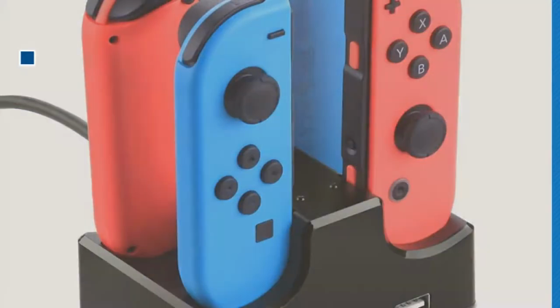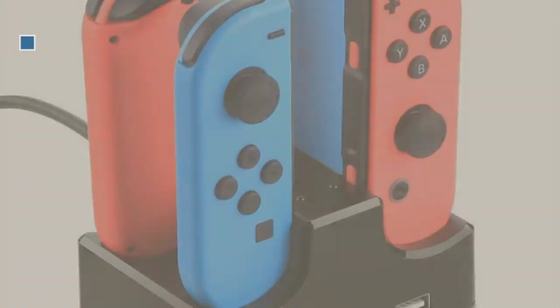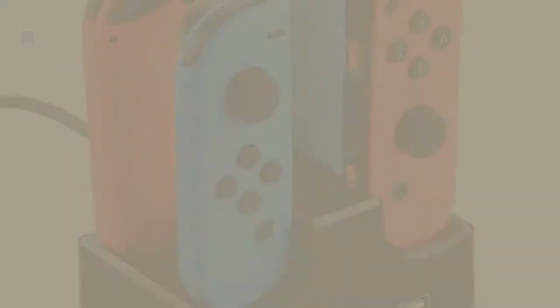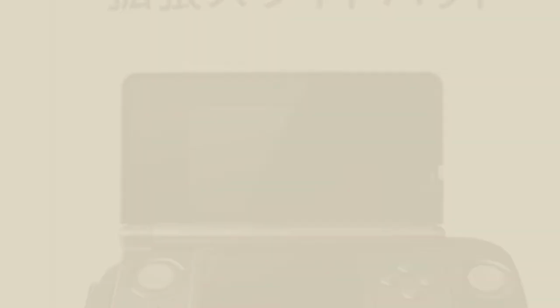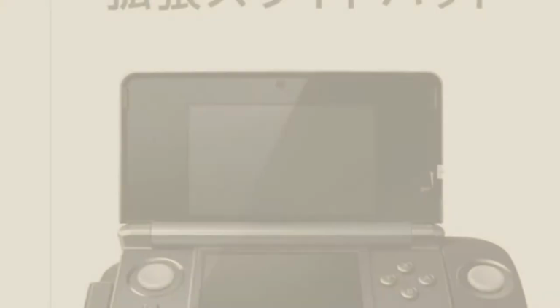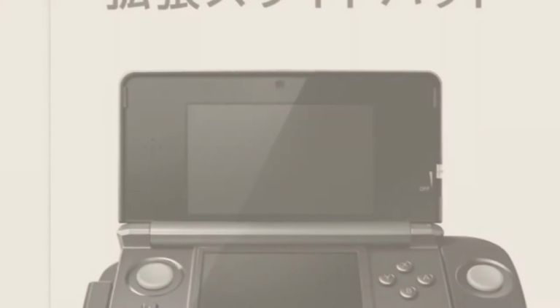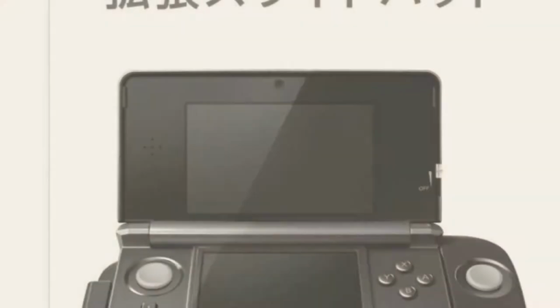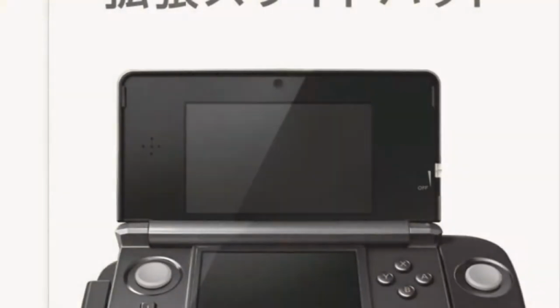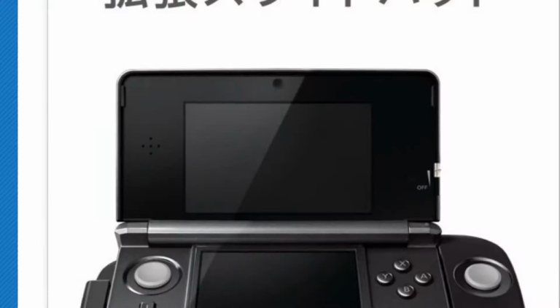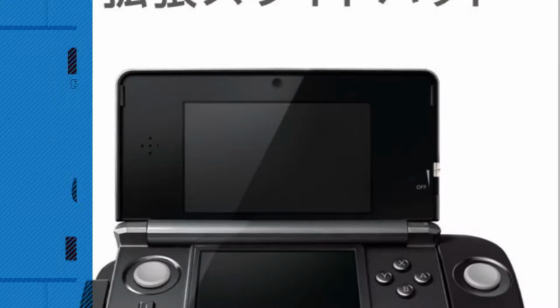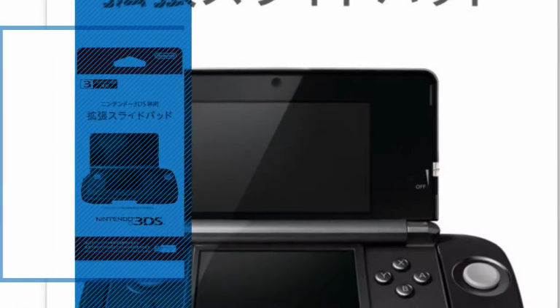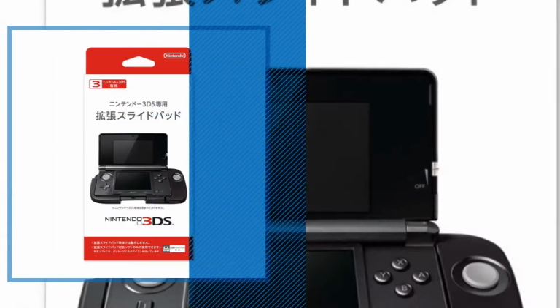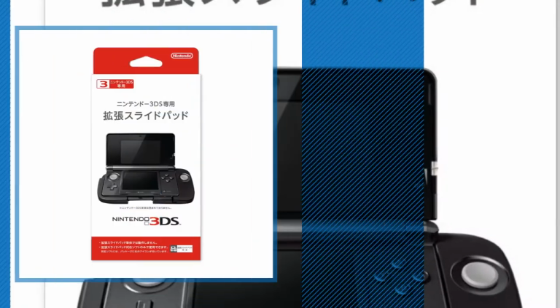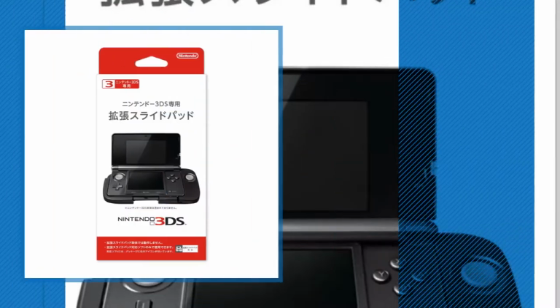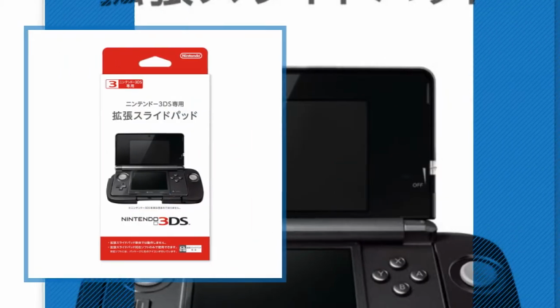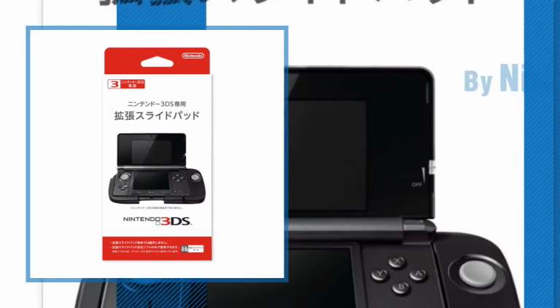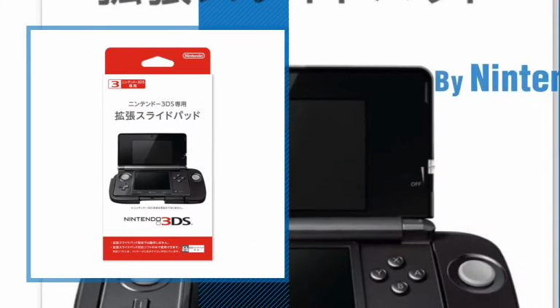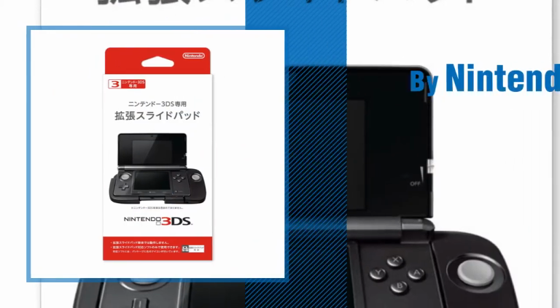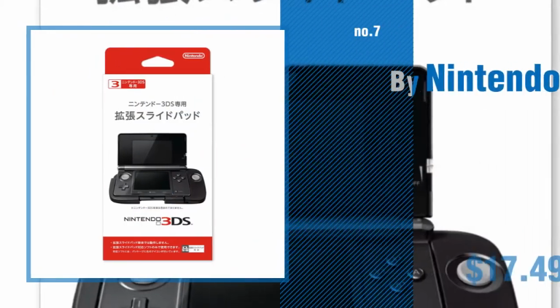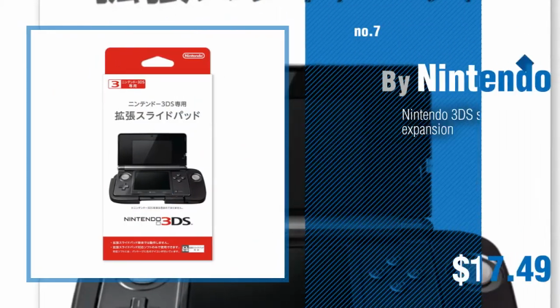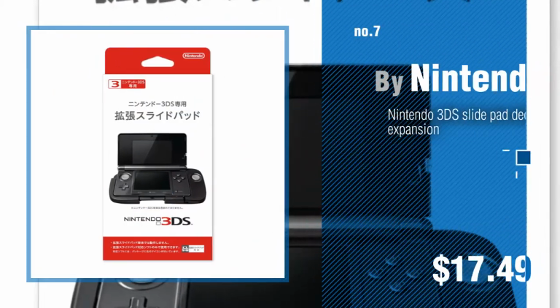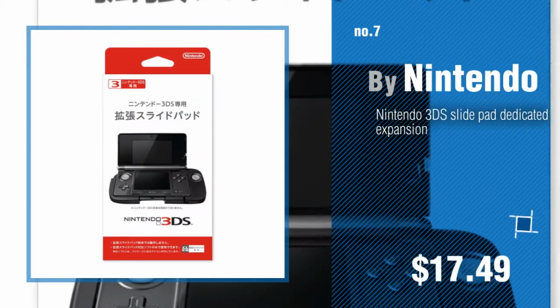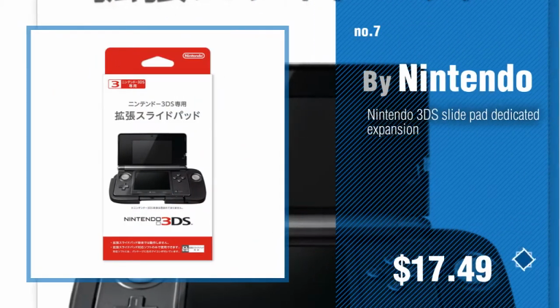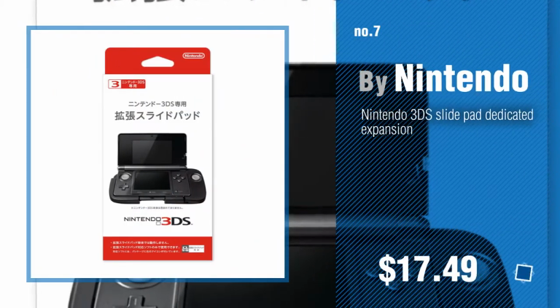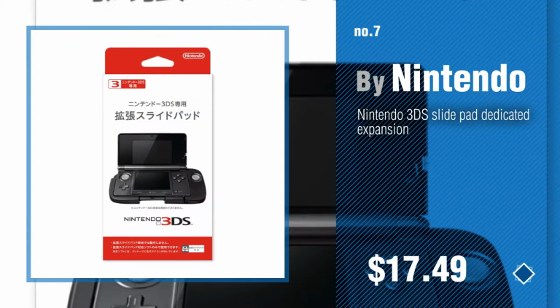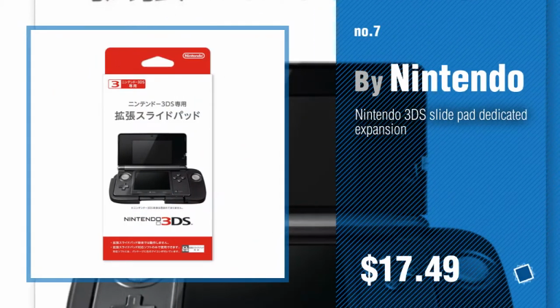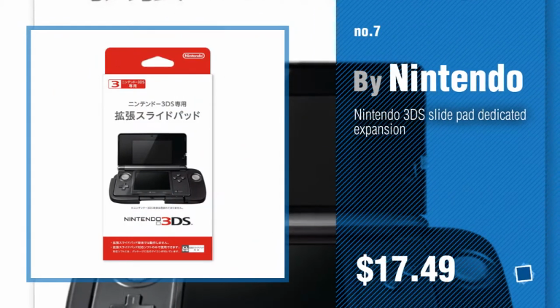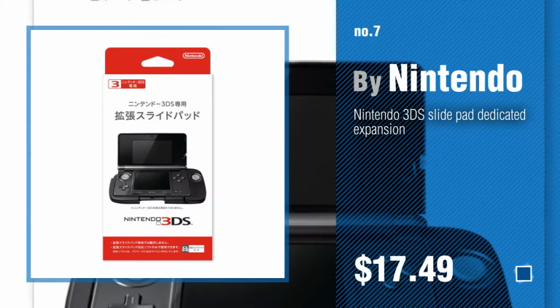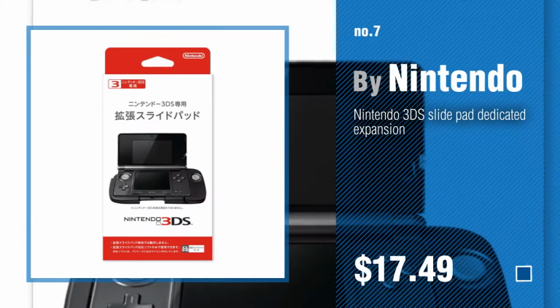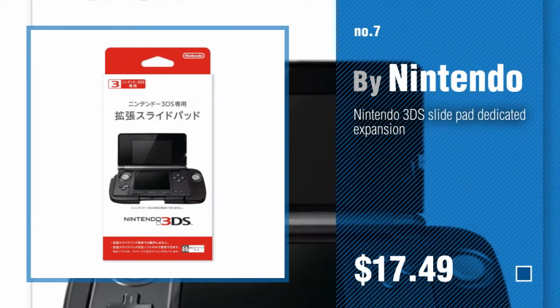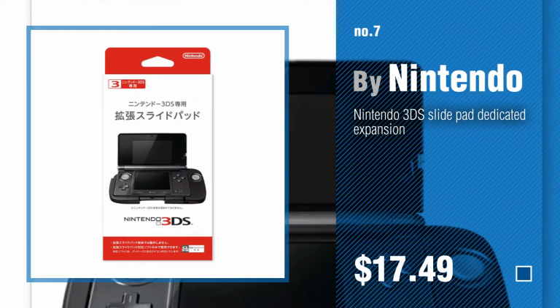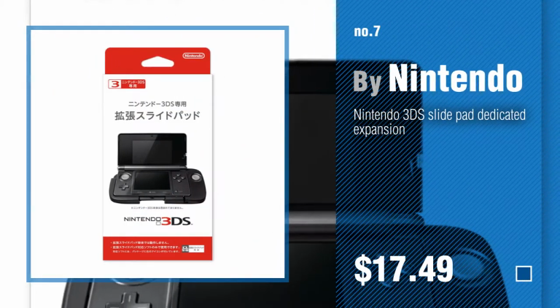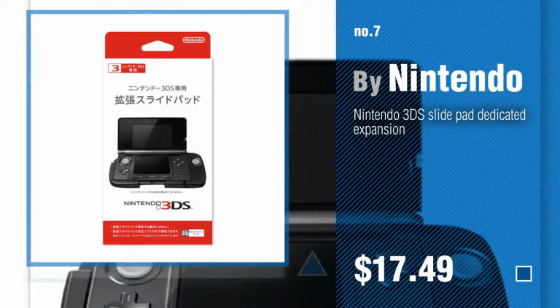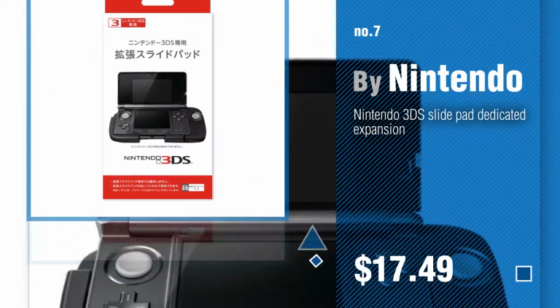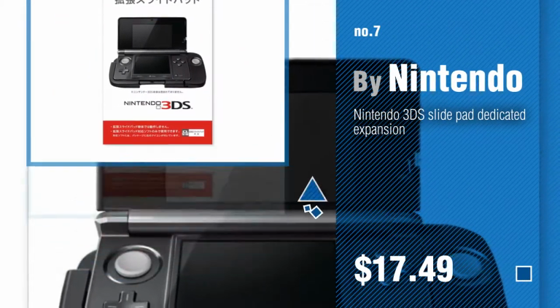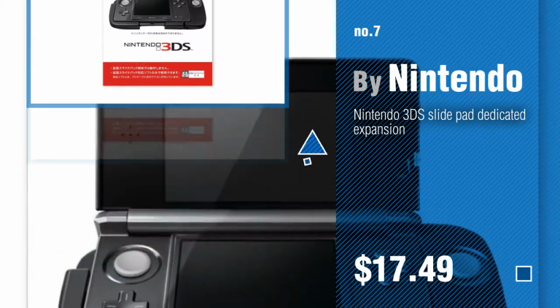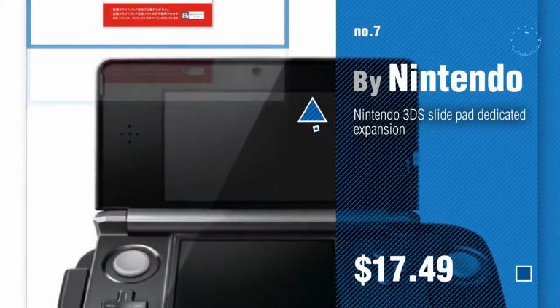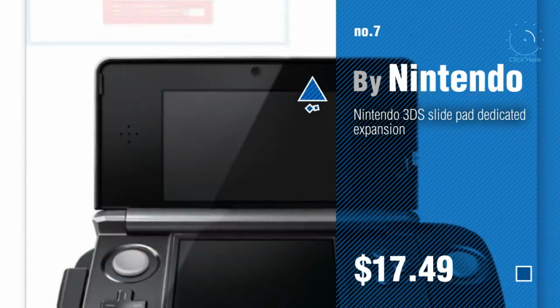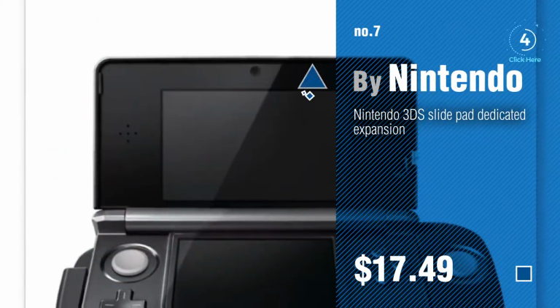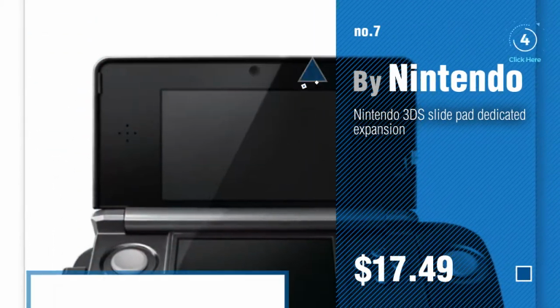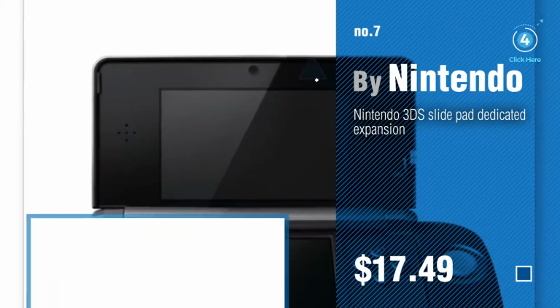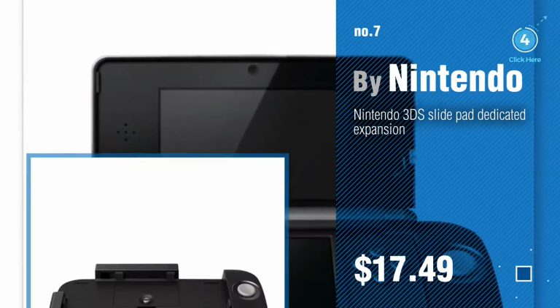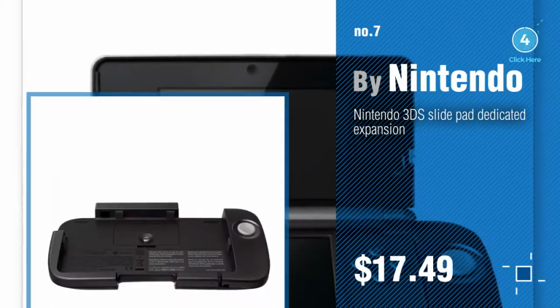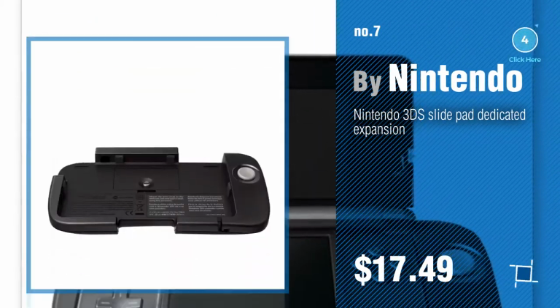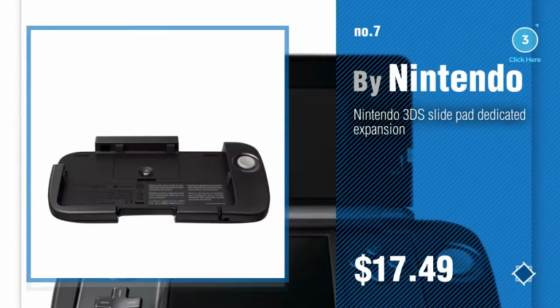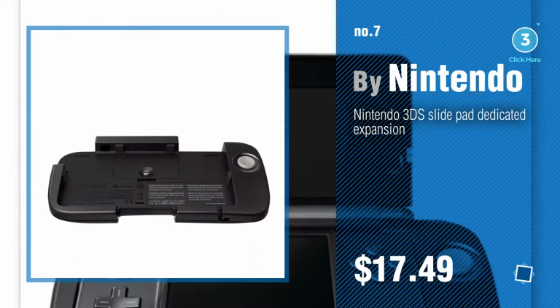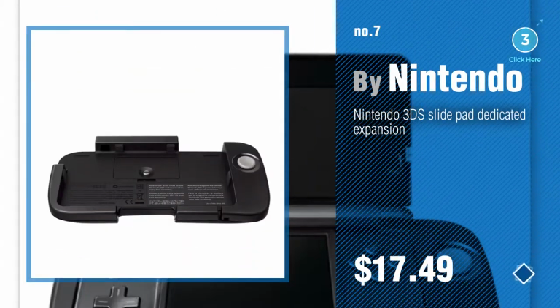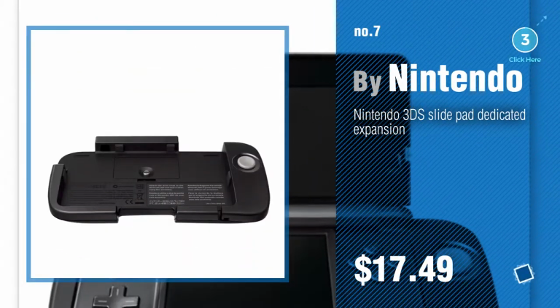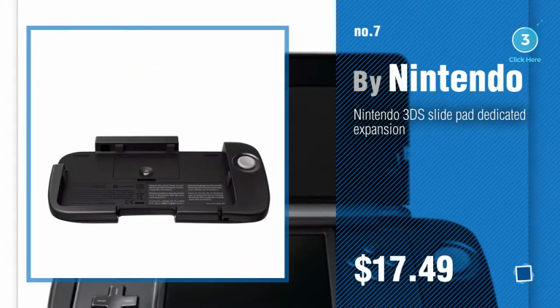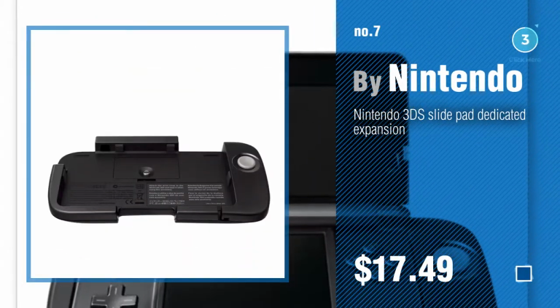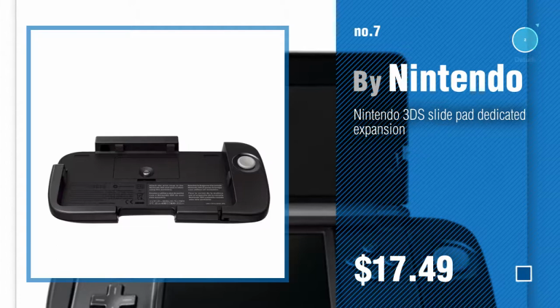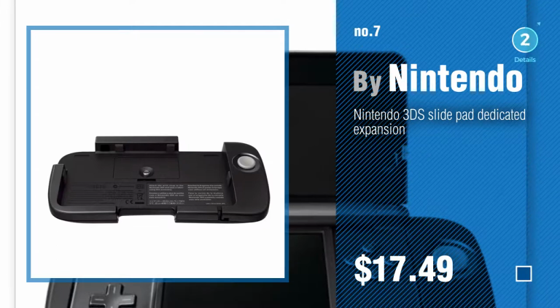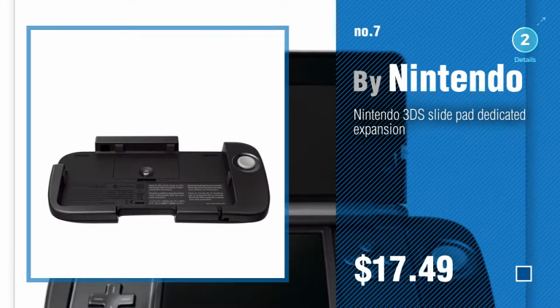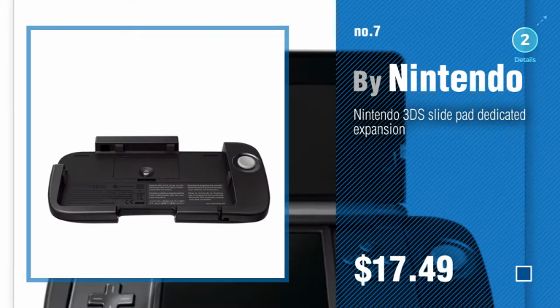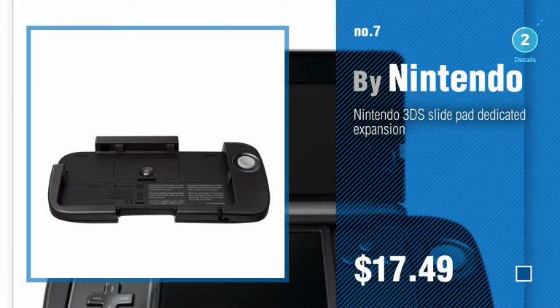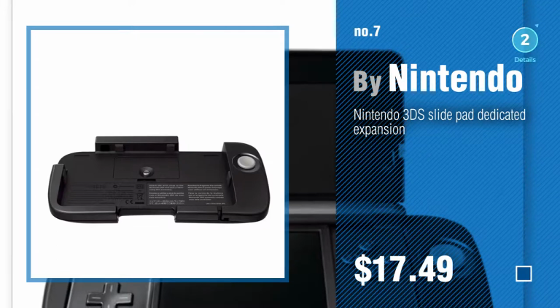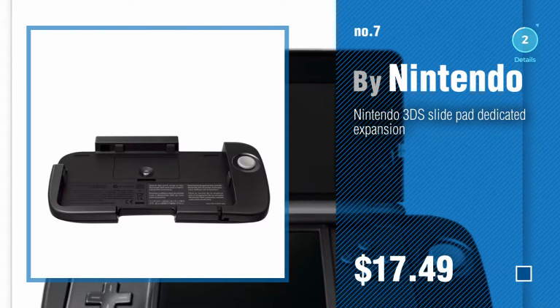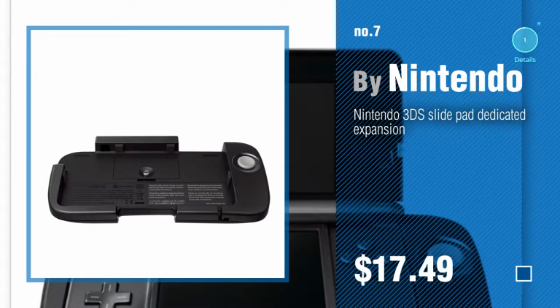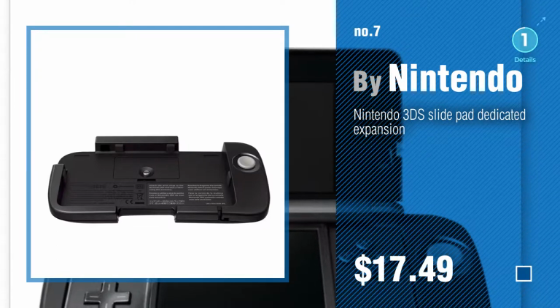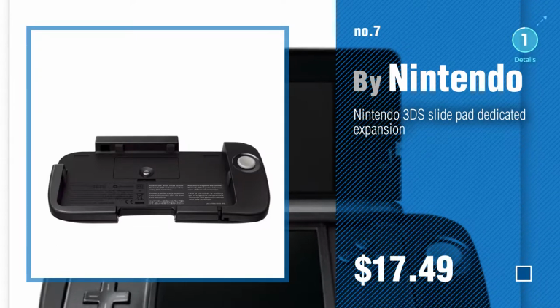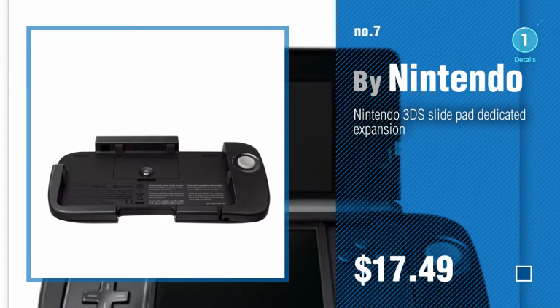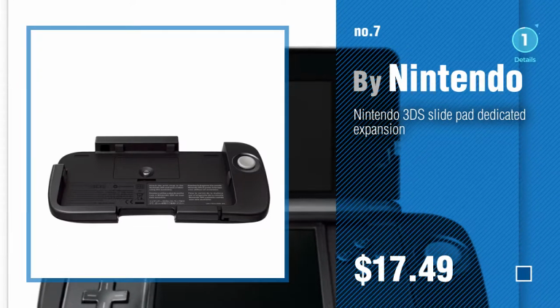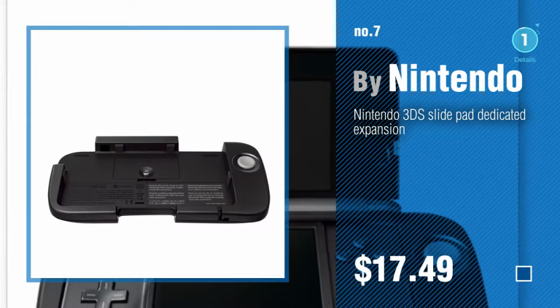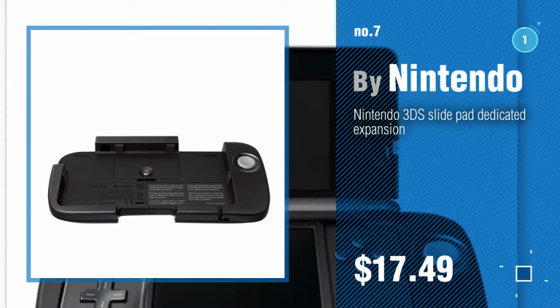Number 7, by Nintendo. Click the description below to find more amazing products and gift ideas.